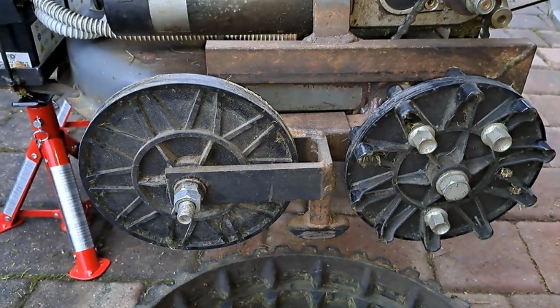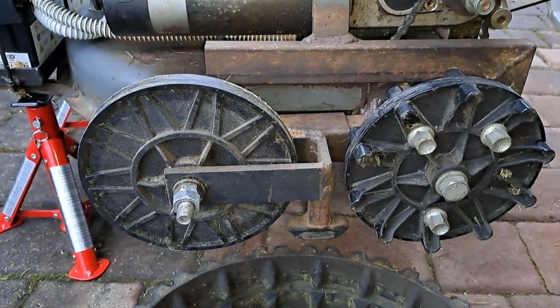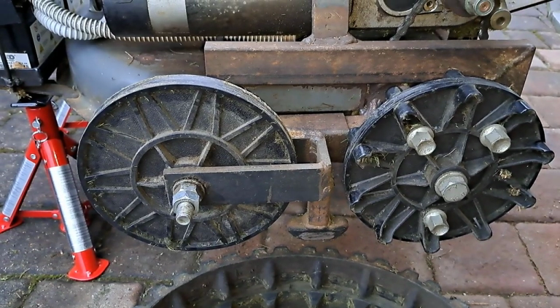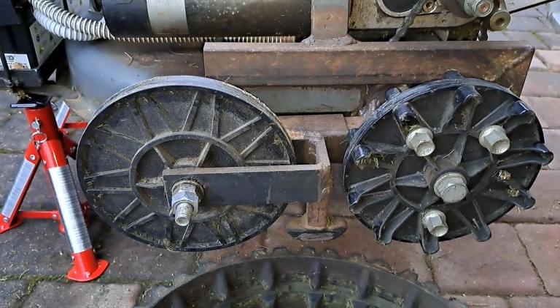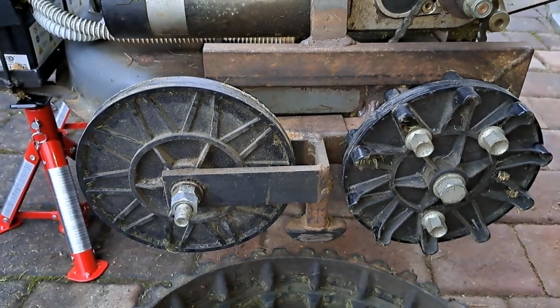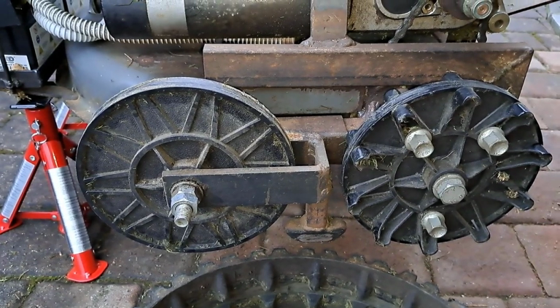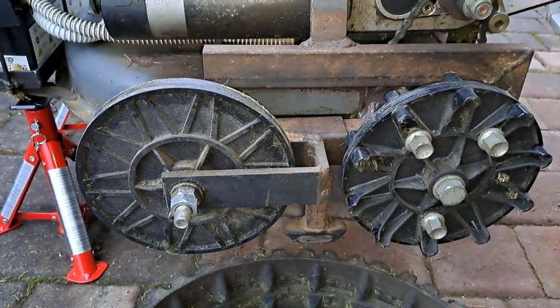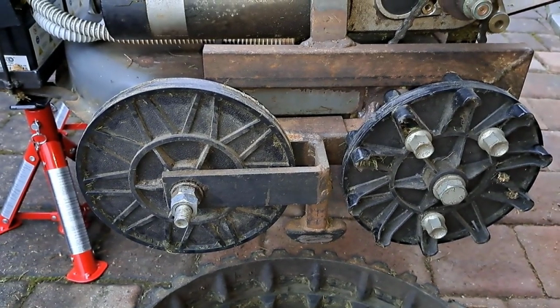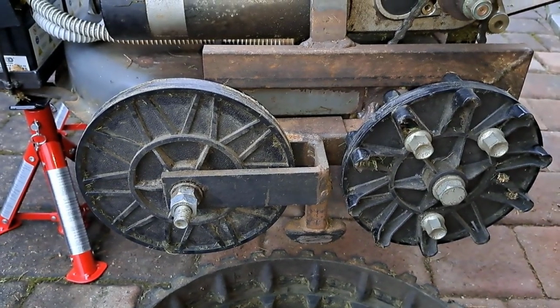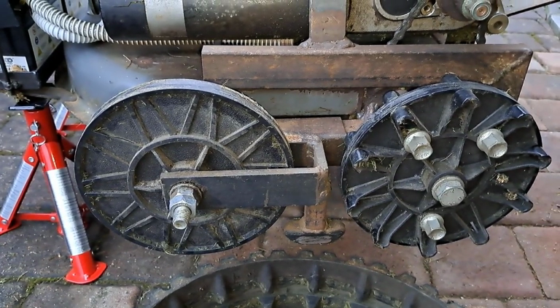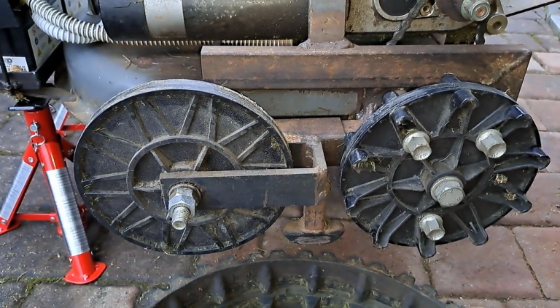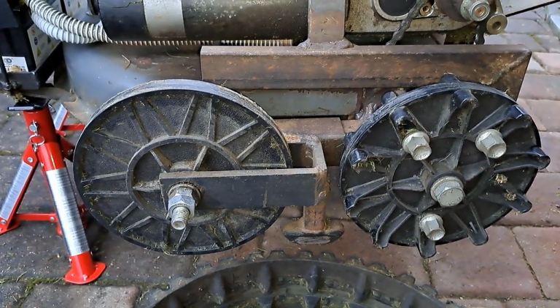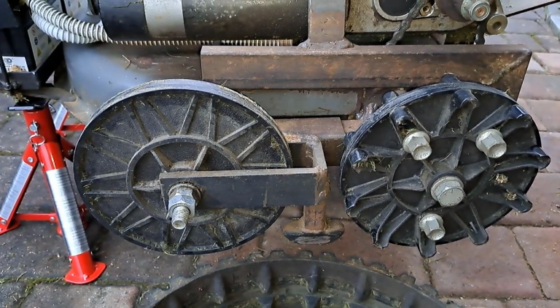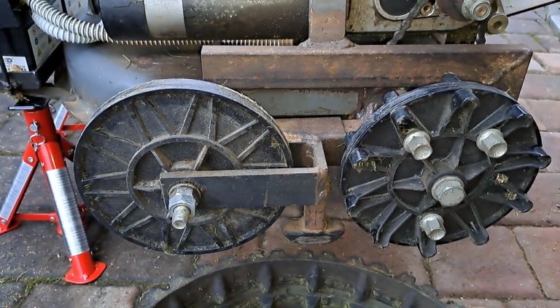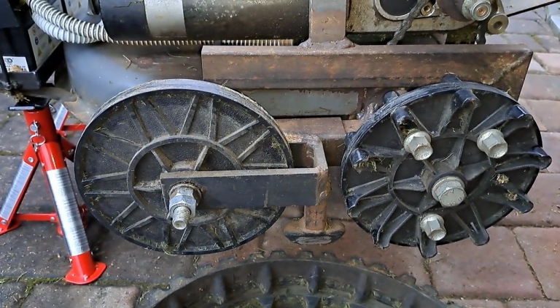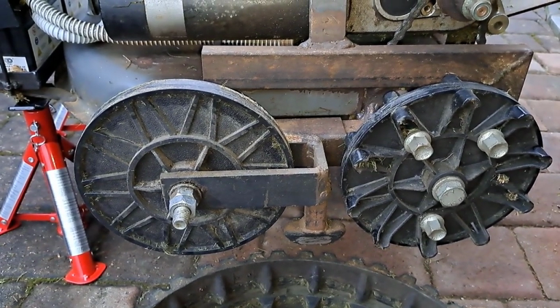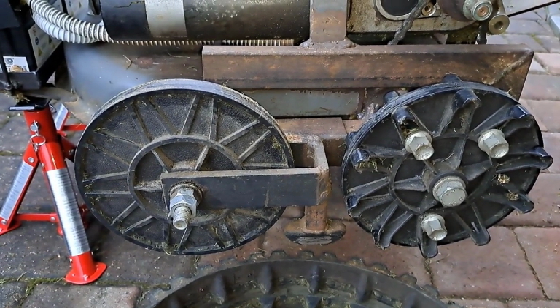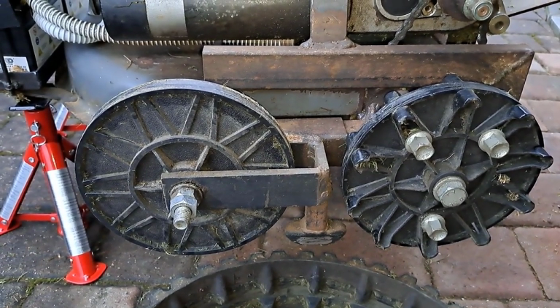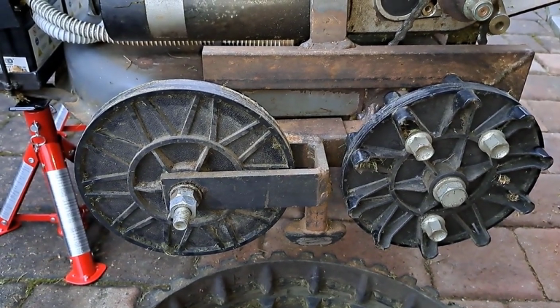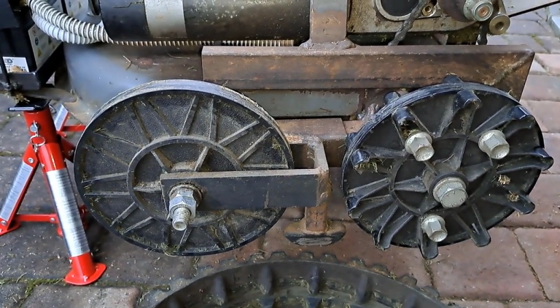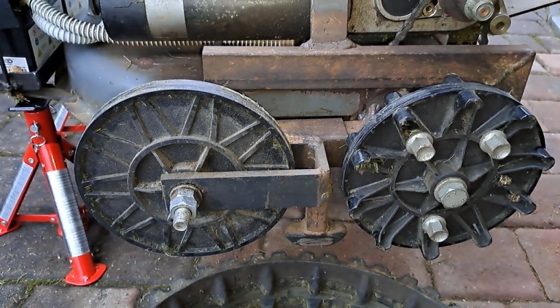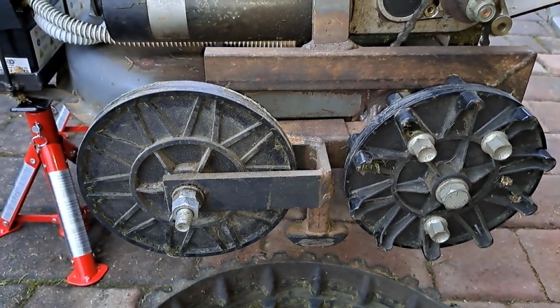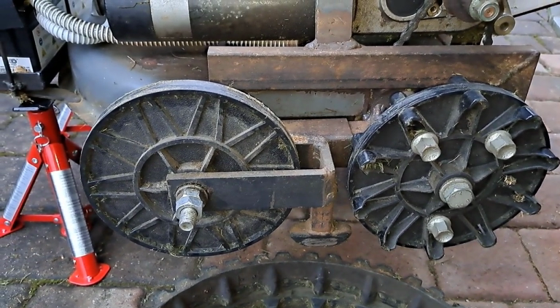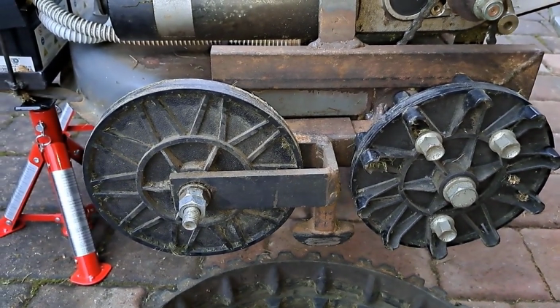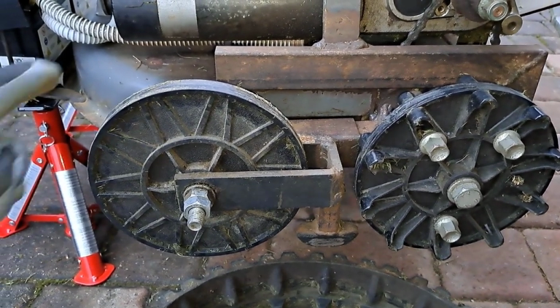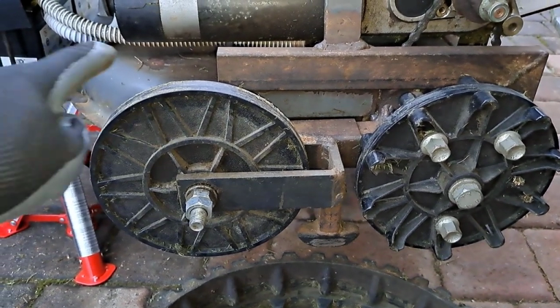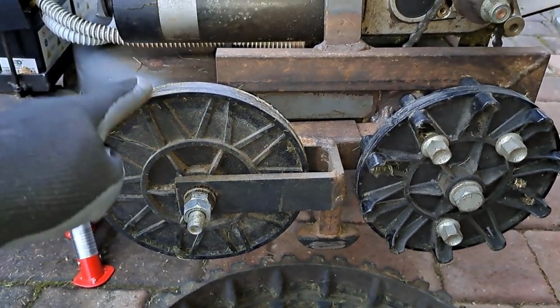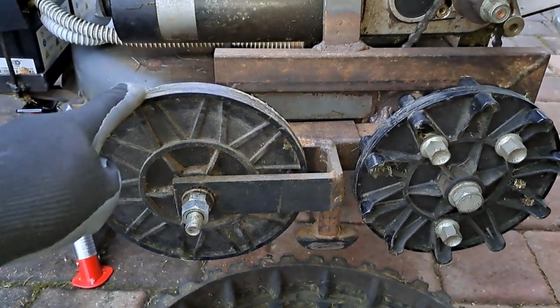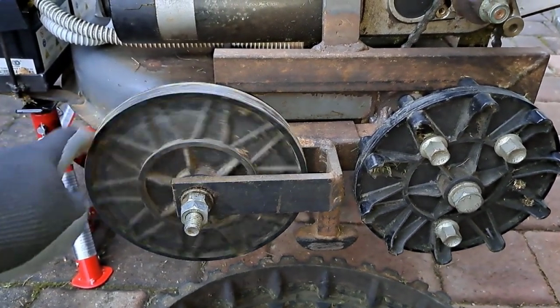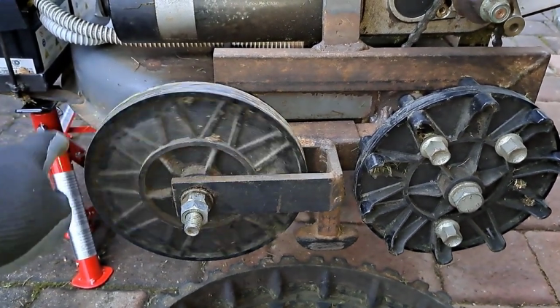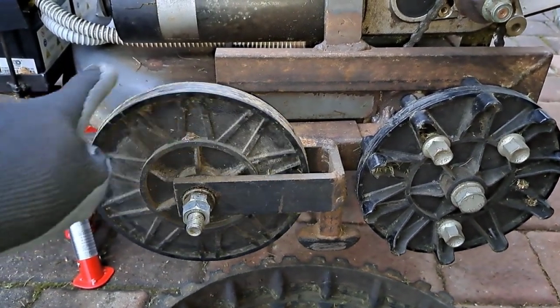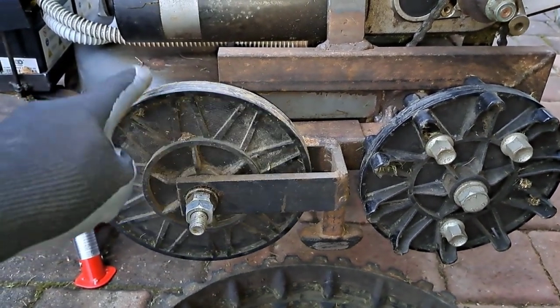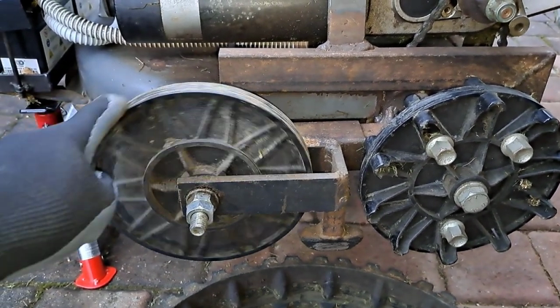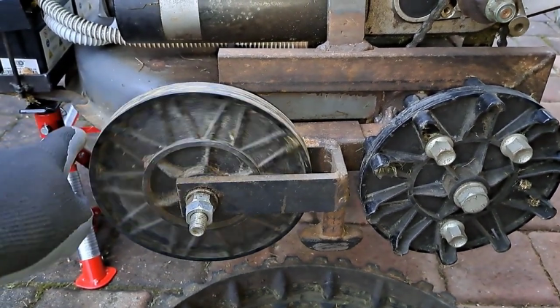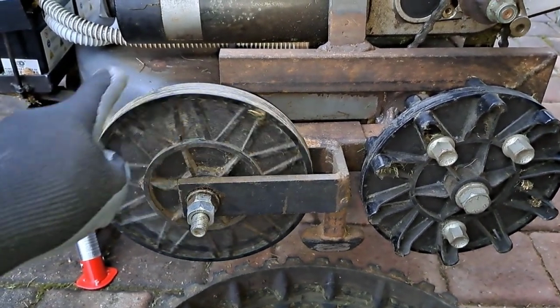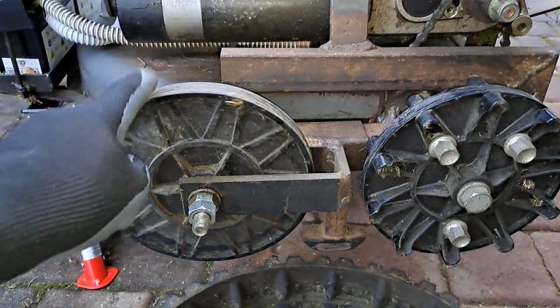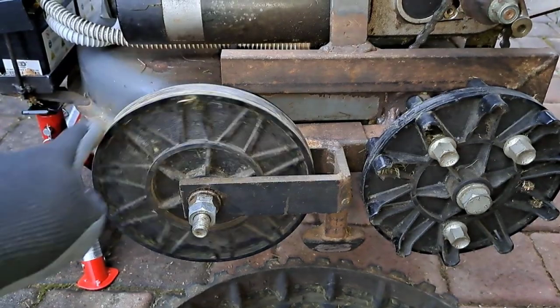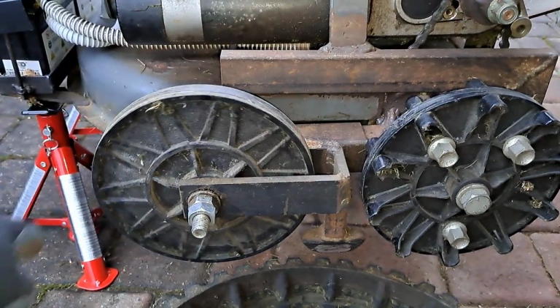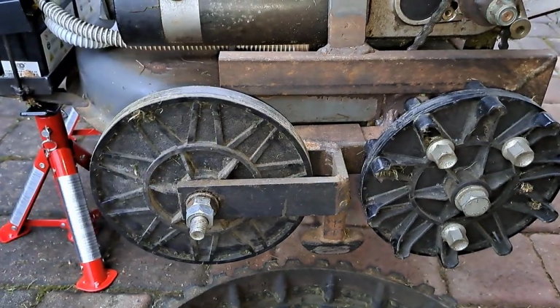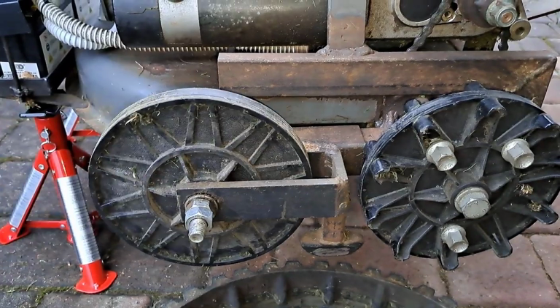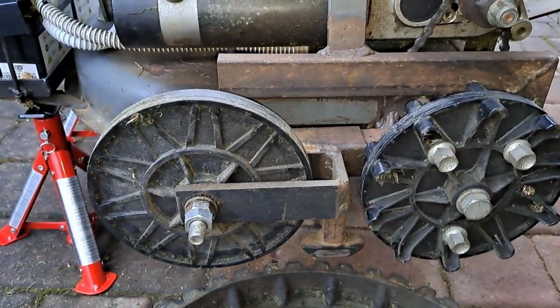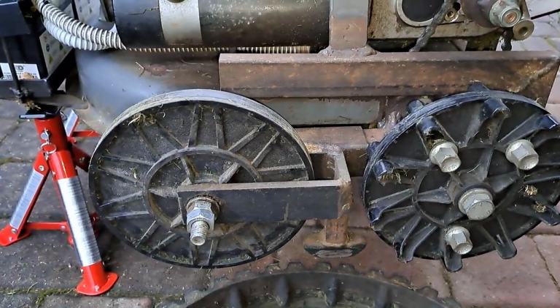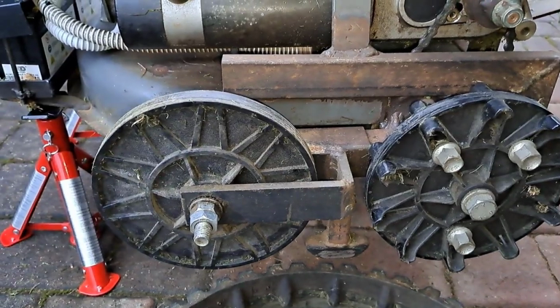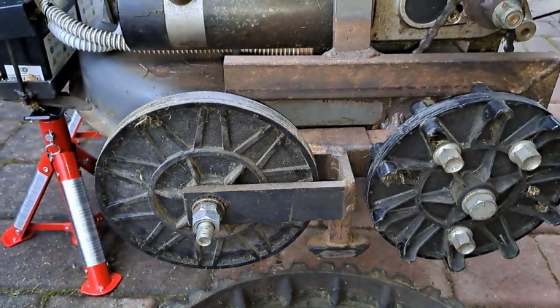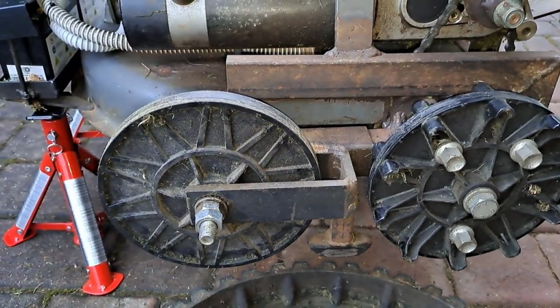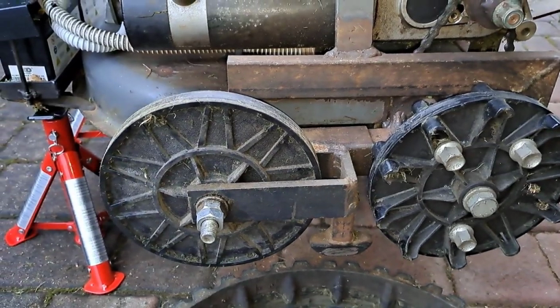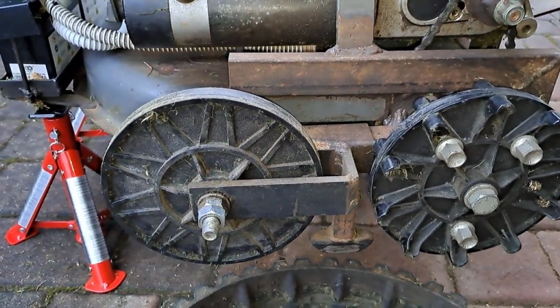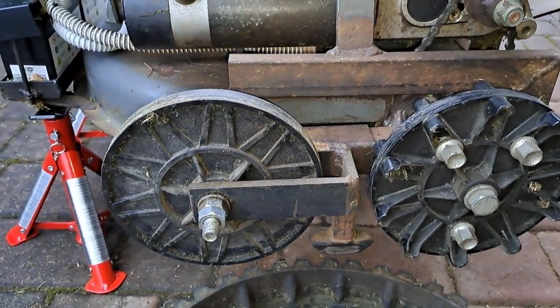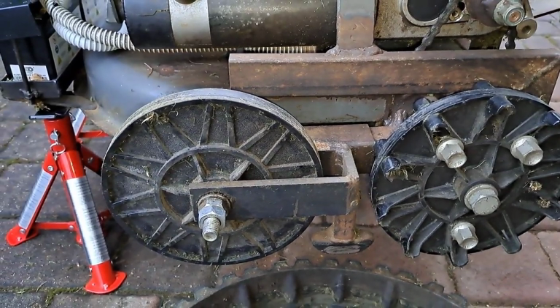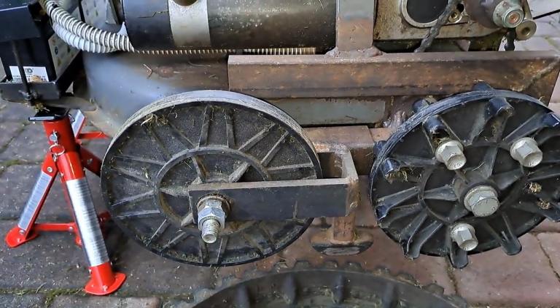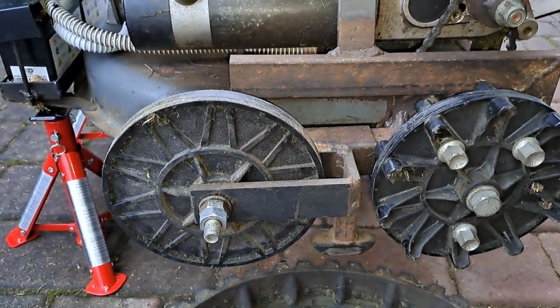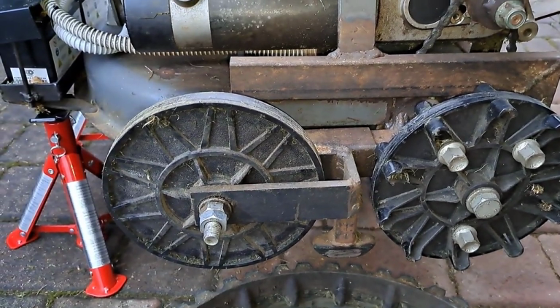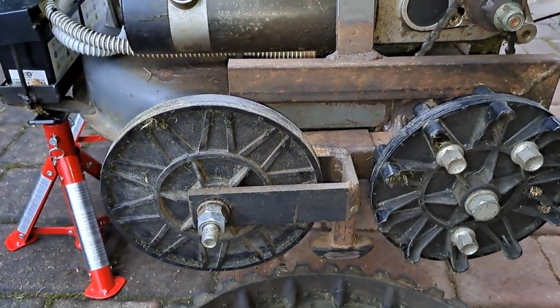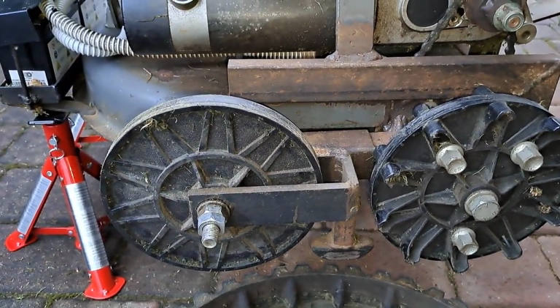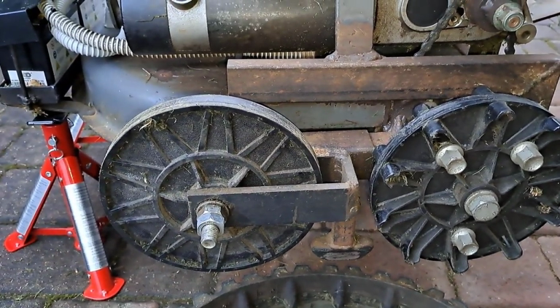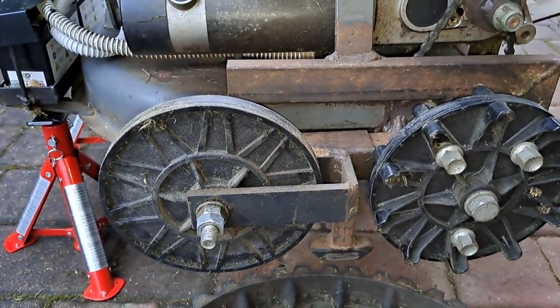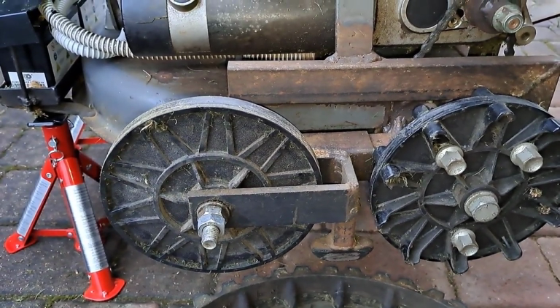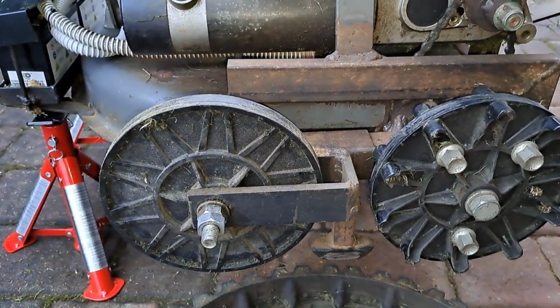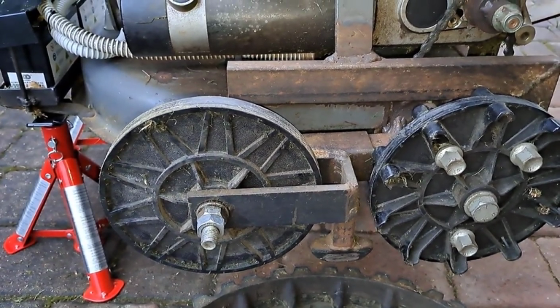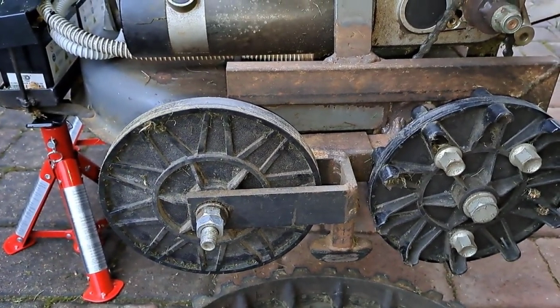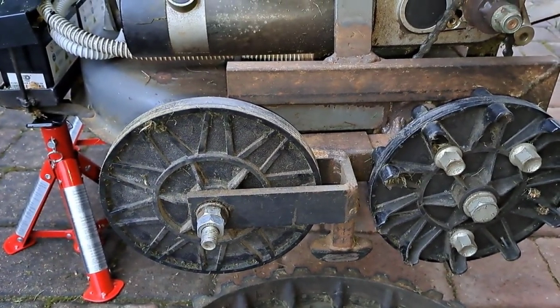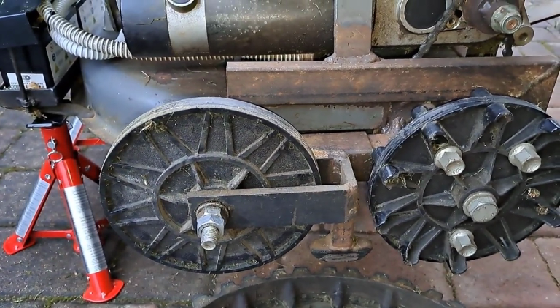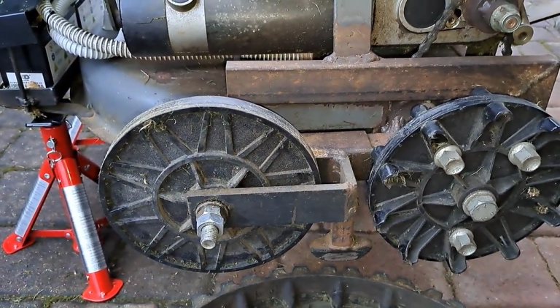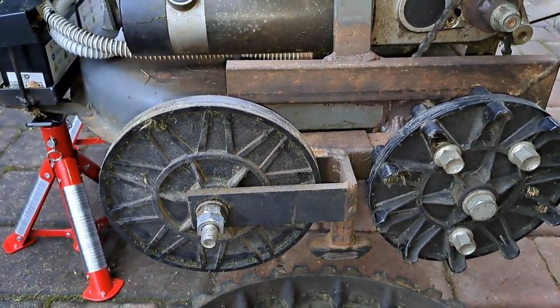Next, you can see a wheel that spins freely, which is mounted on a mechanism that tensions the track.